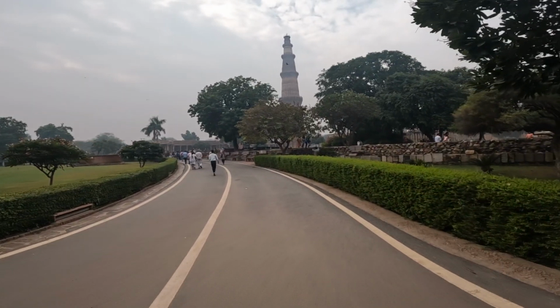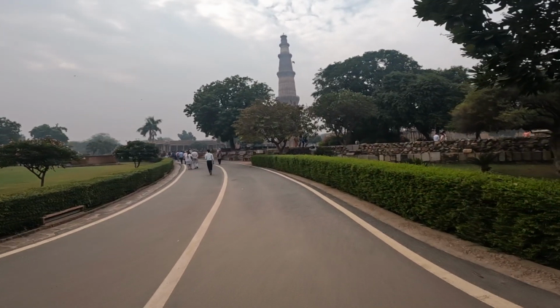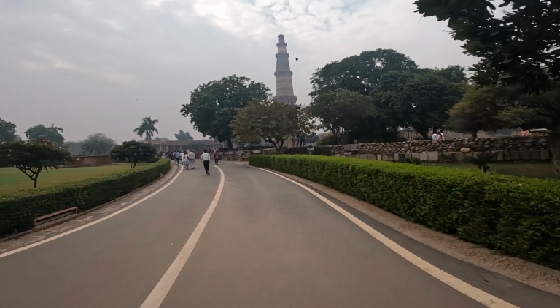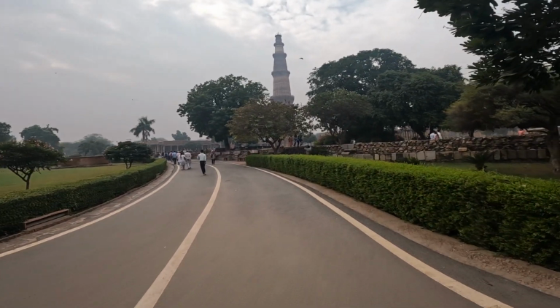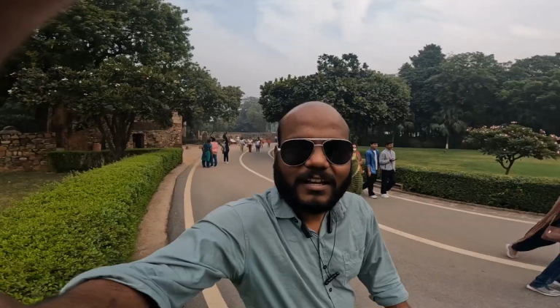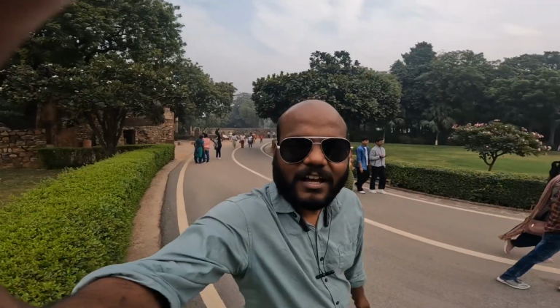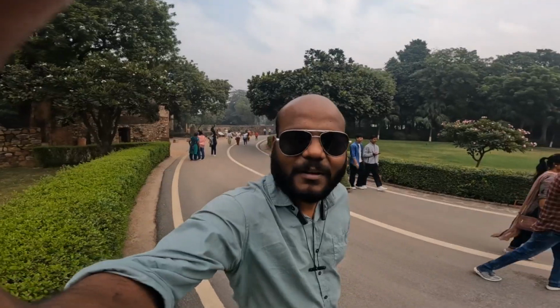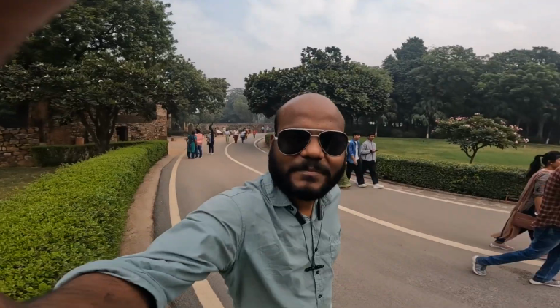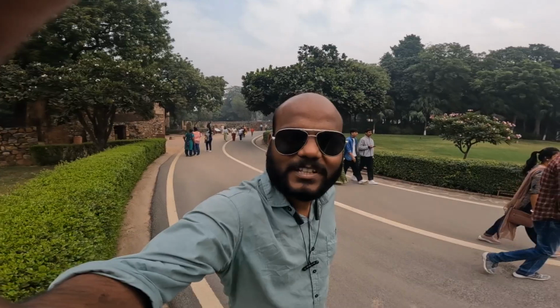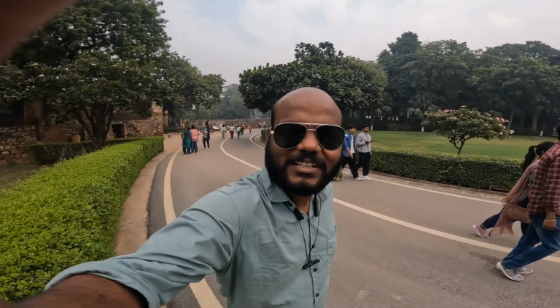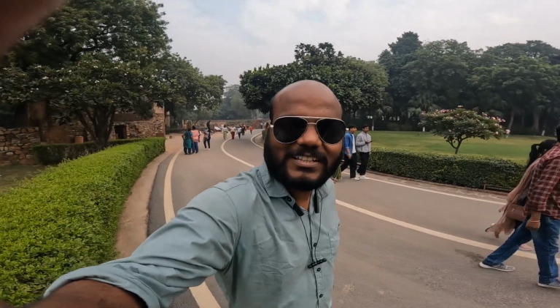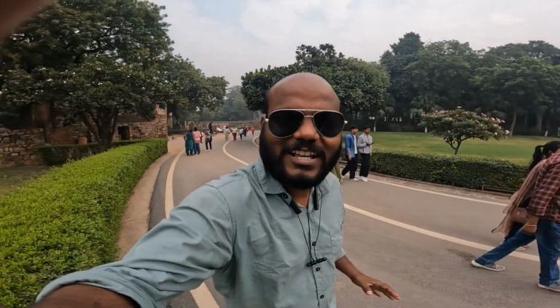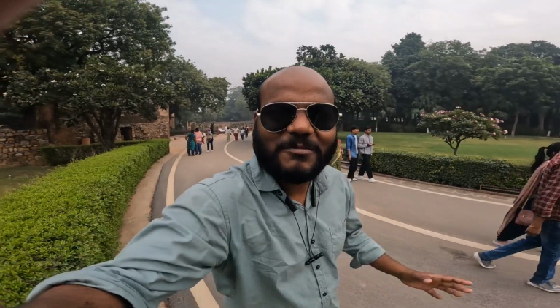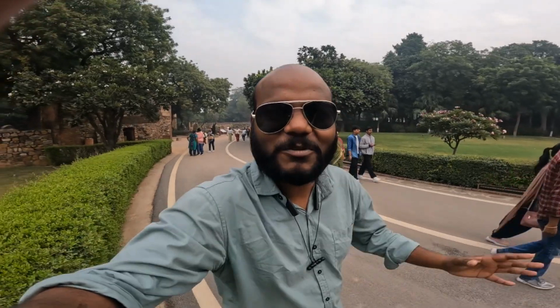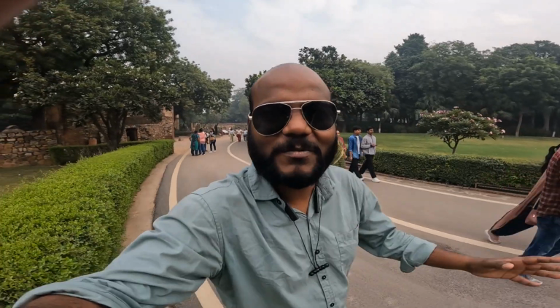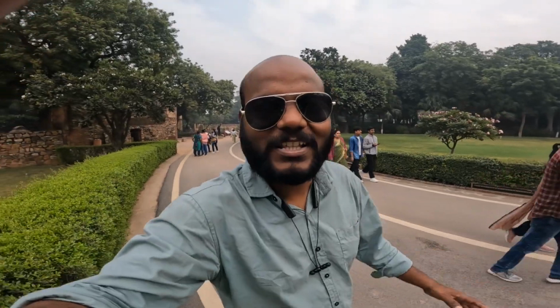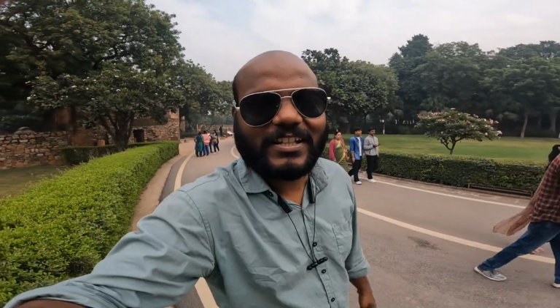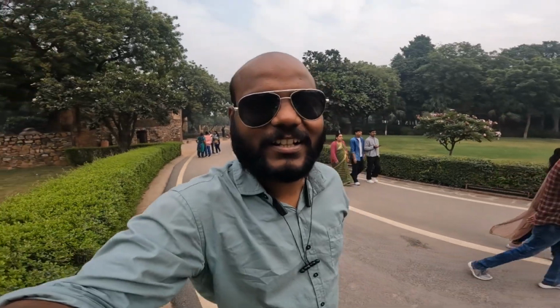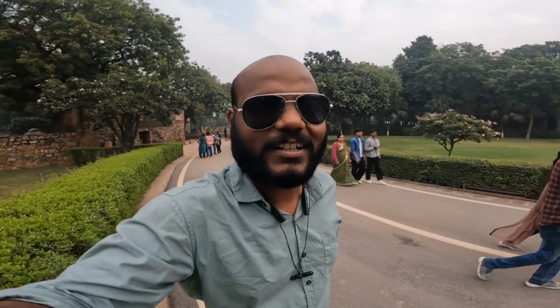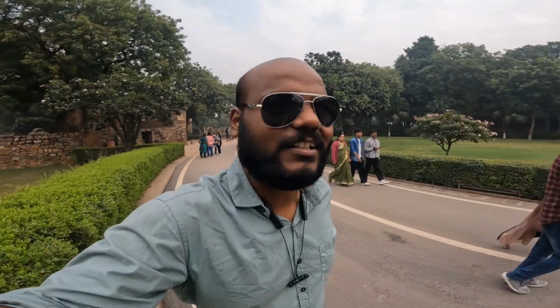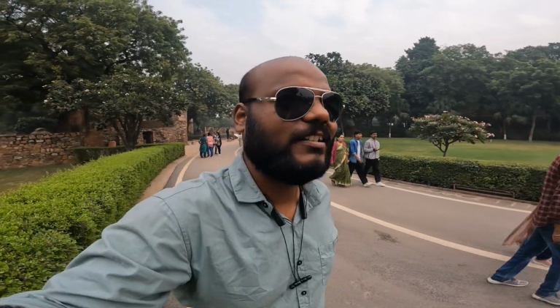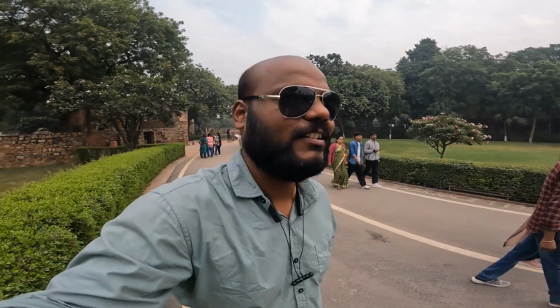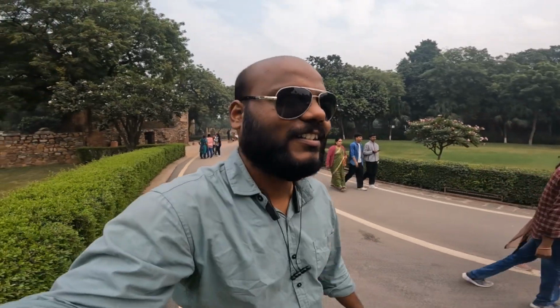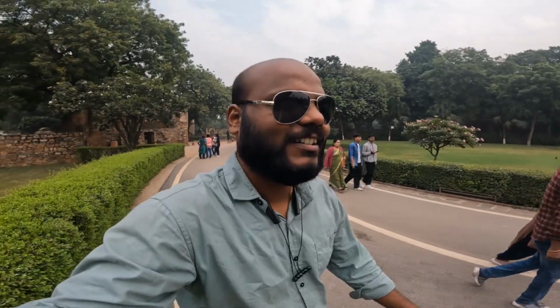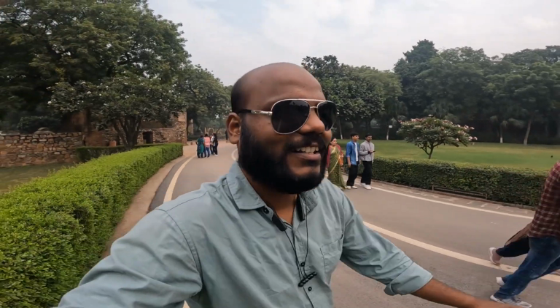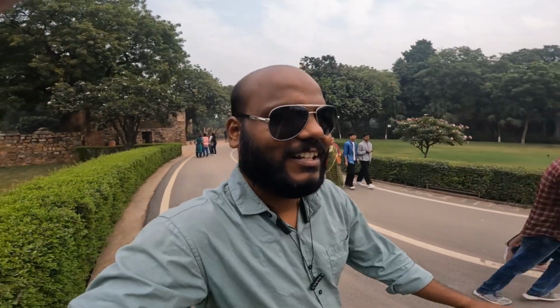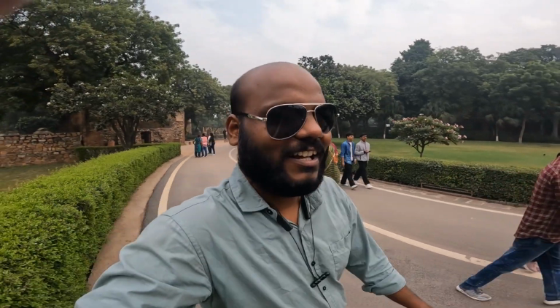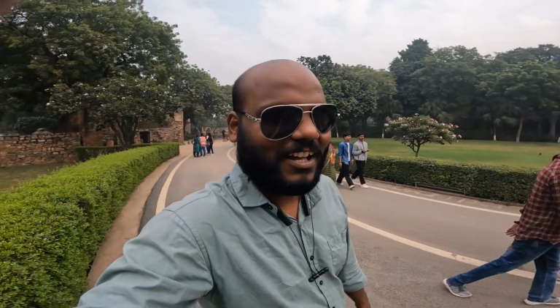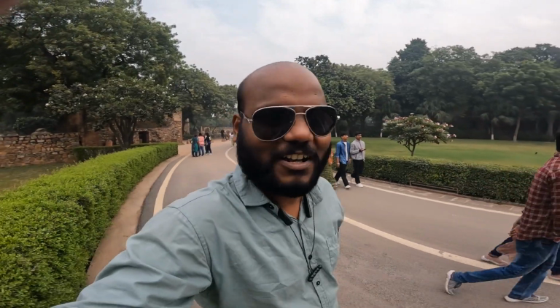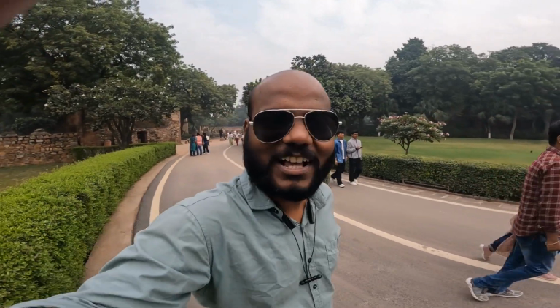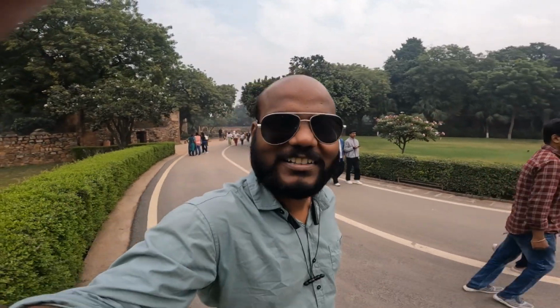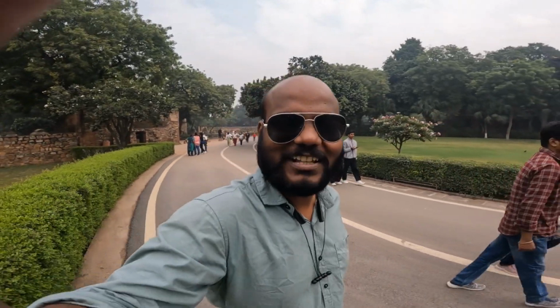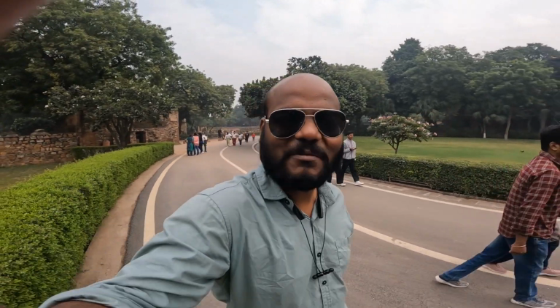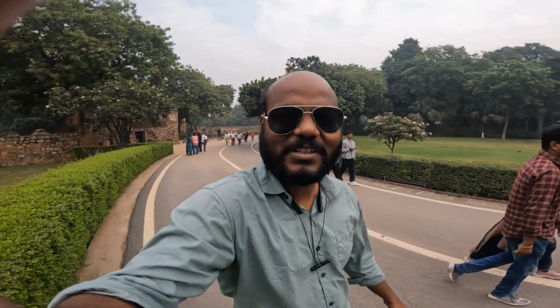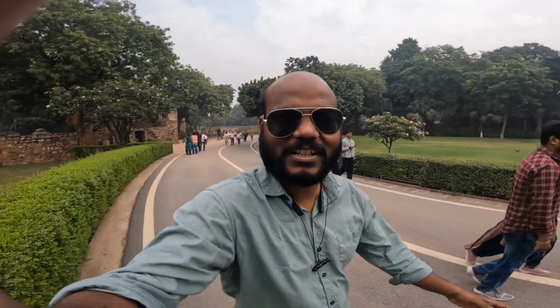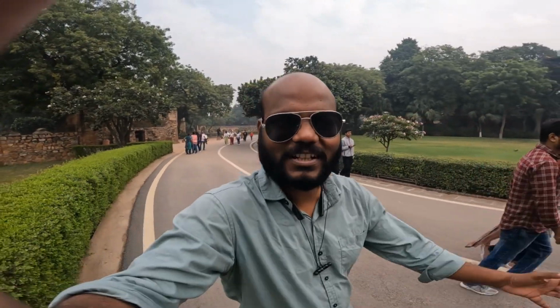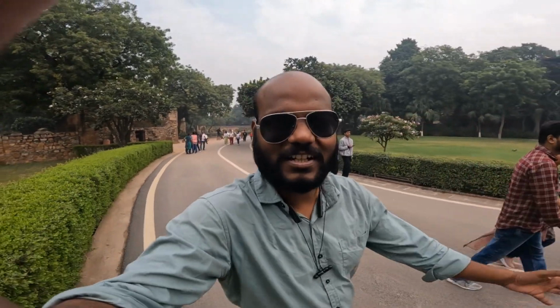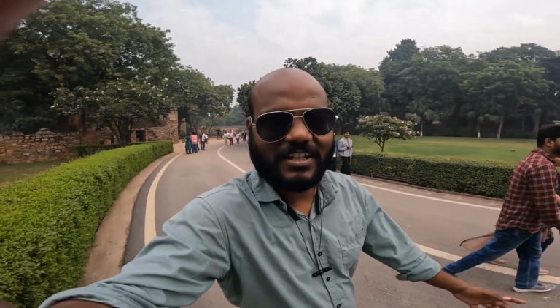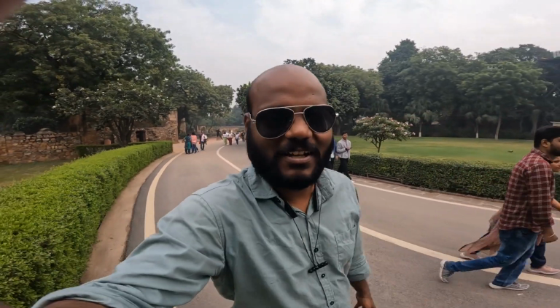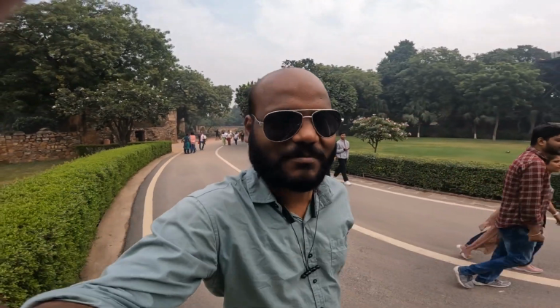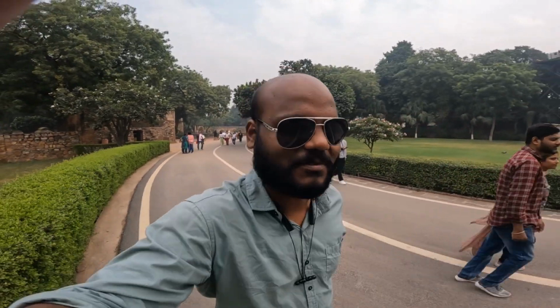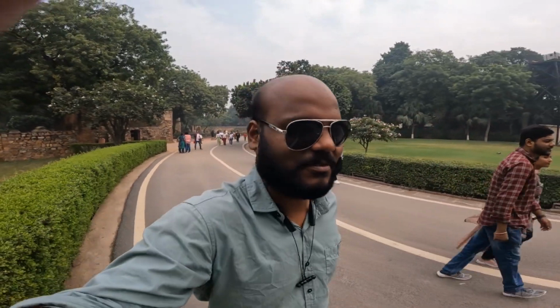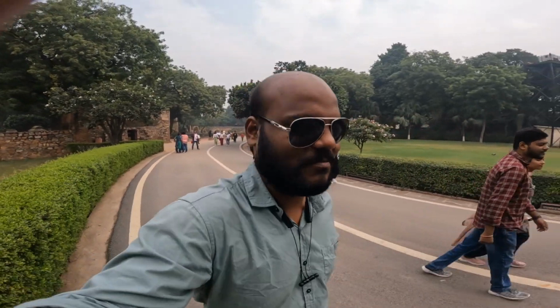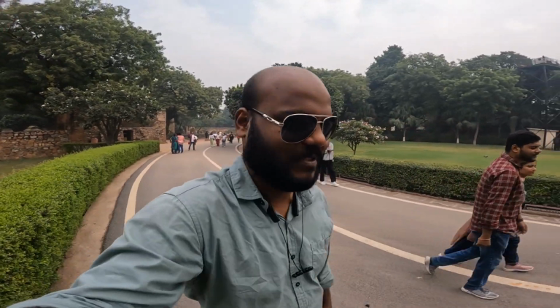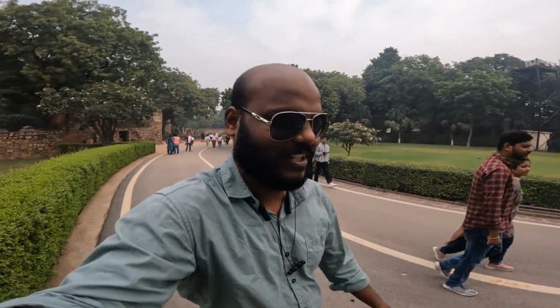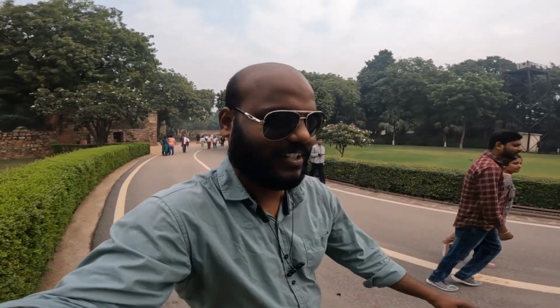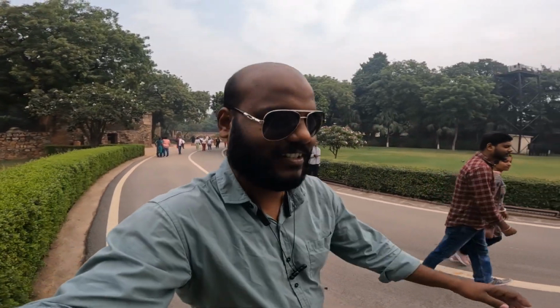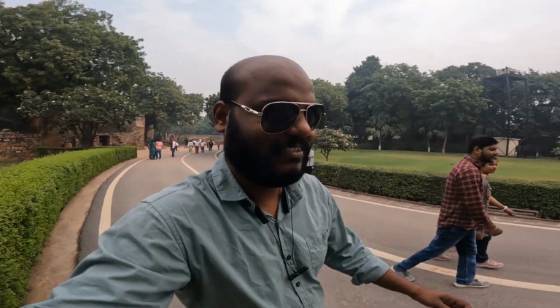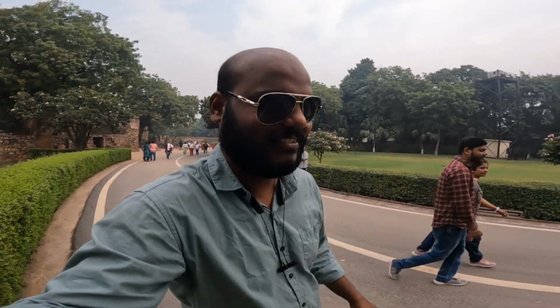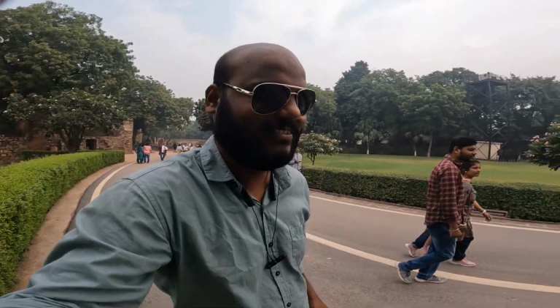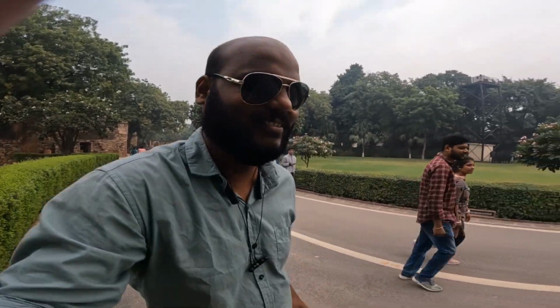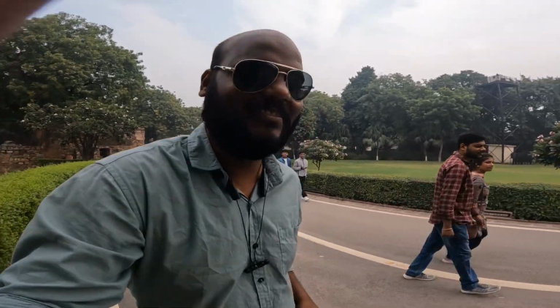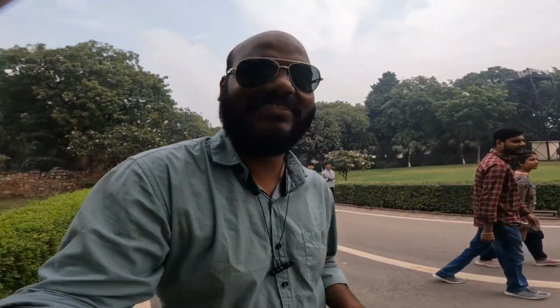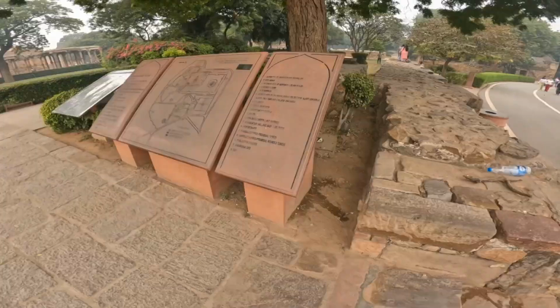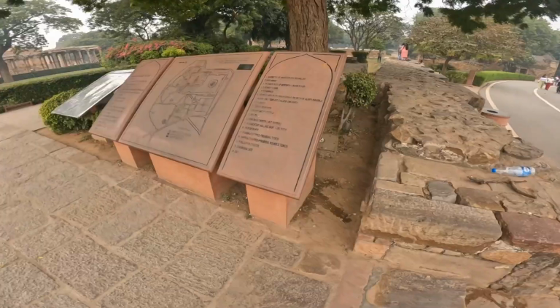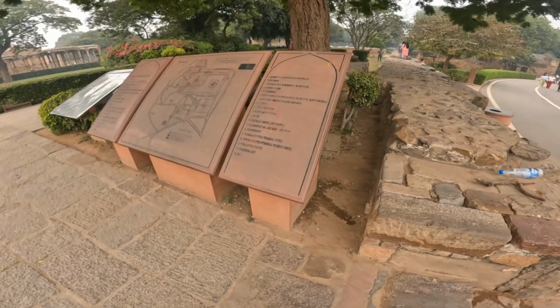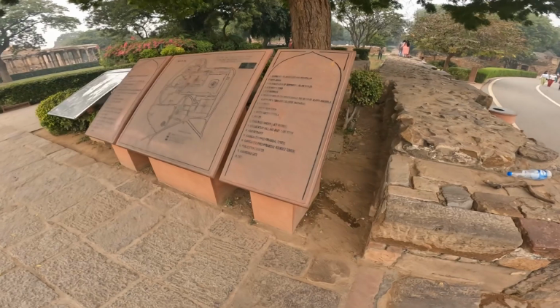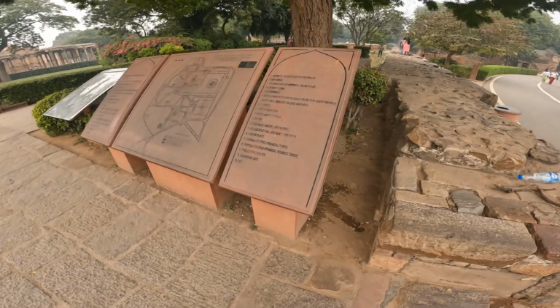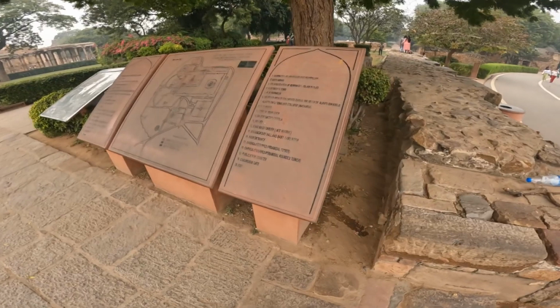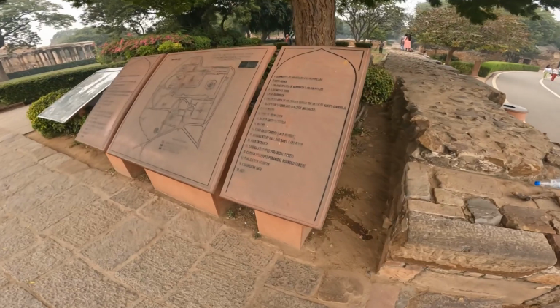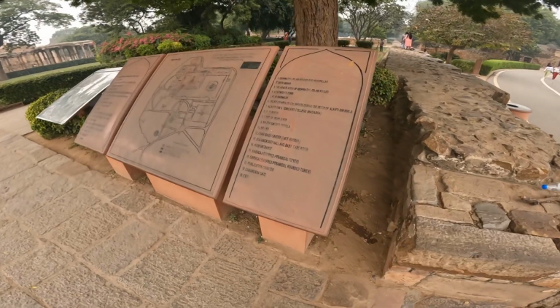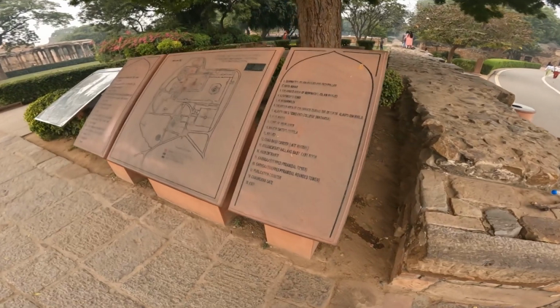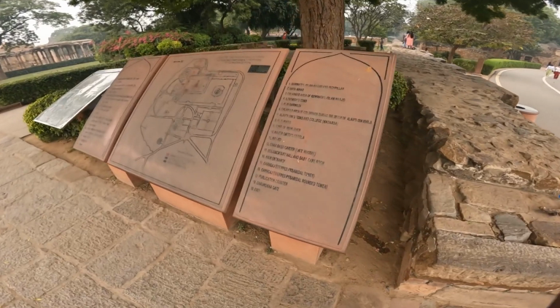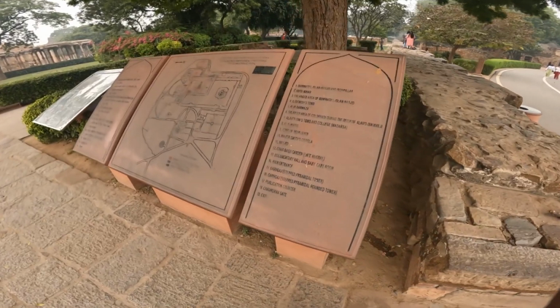I have seen this in books, and today we are seeing Qutub Minar right in front of us.